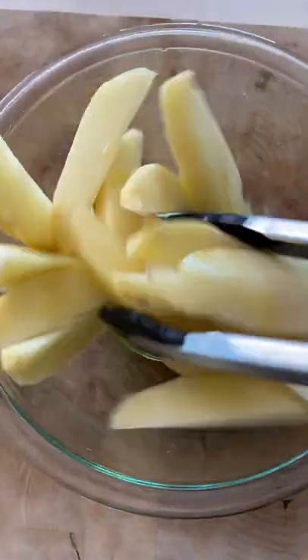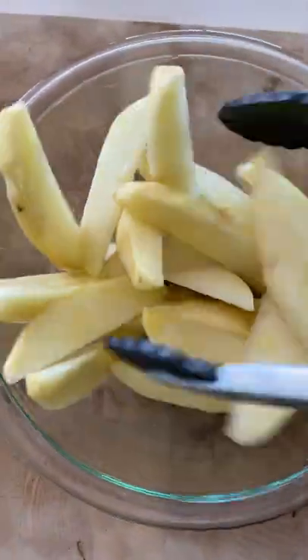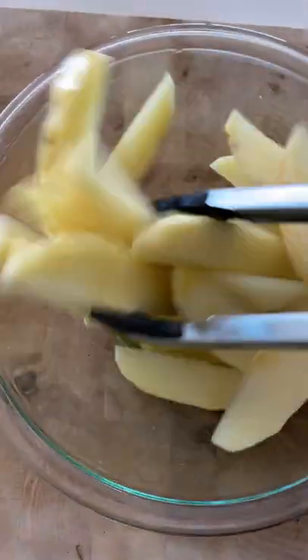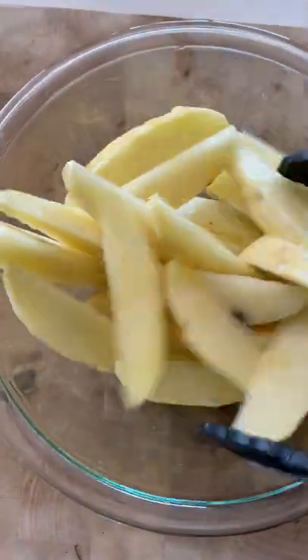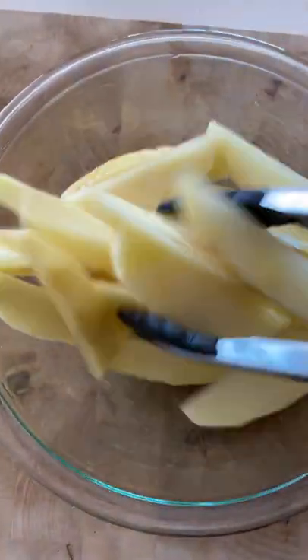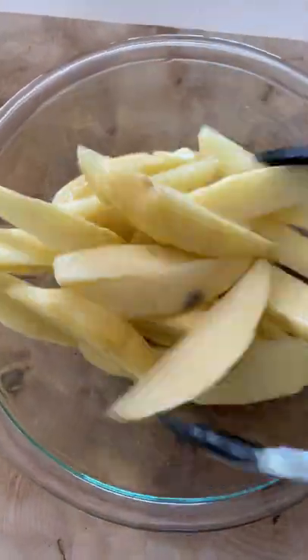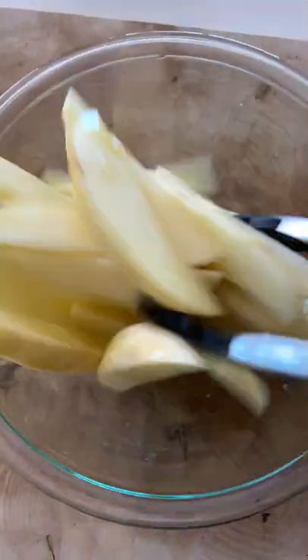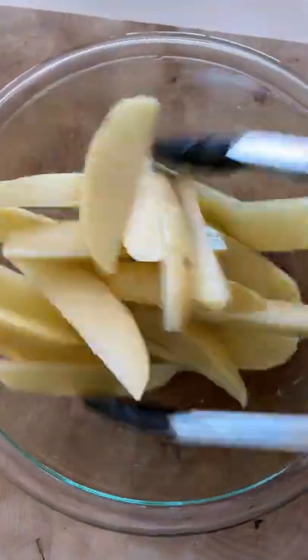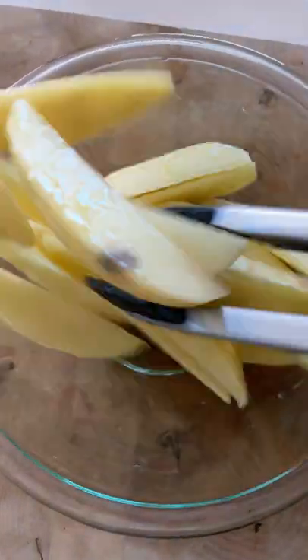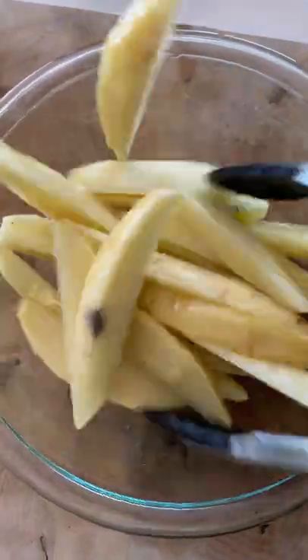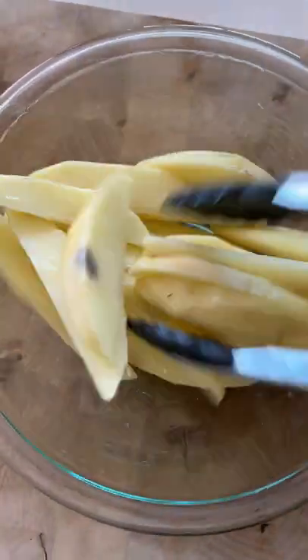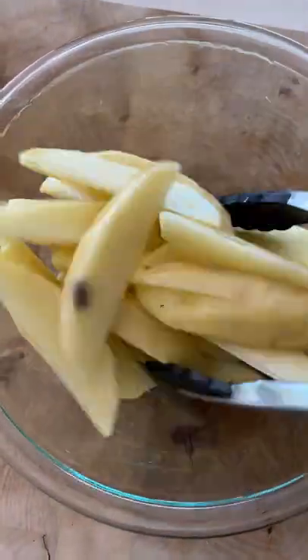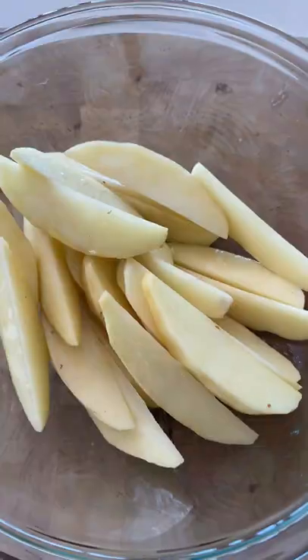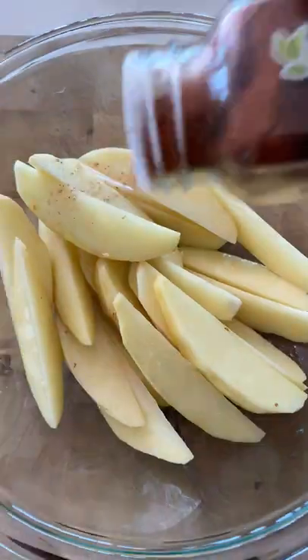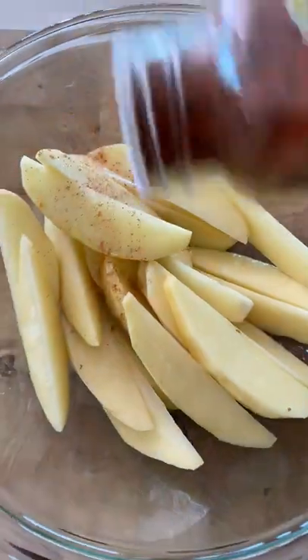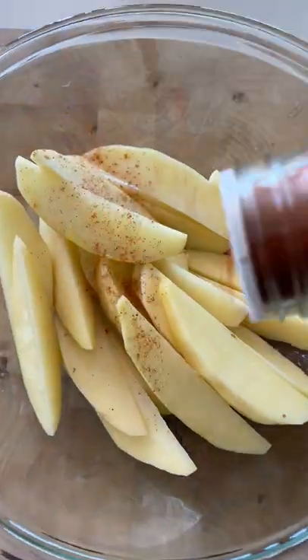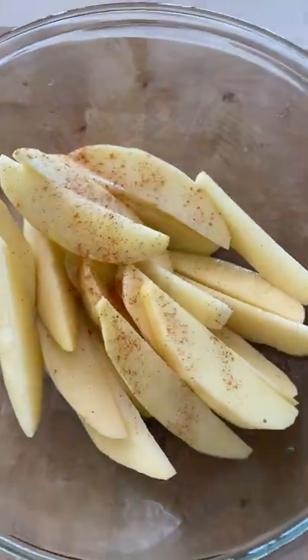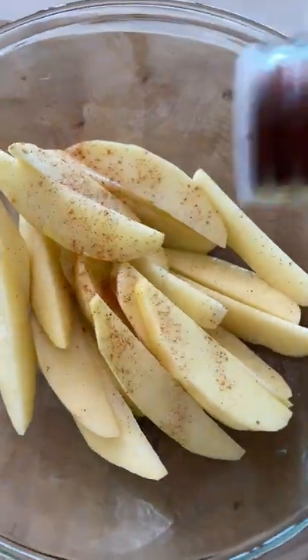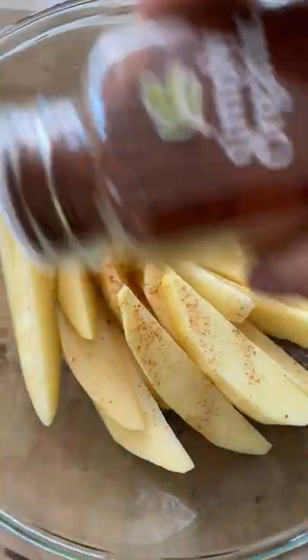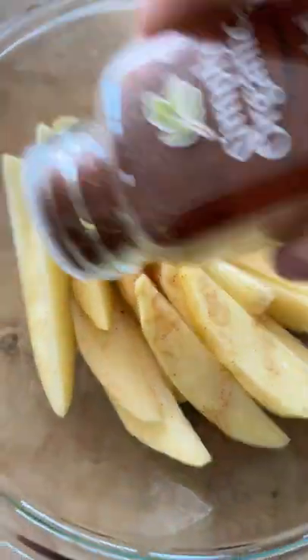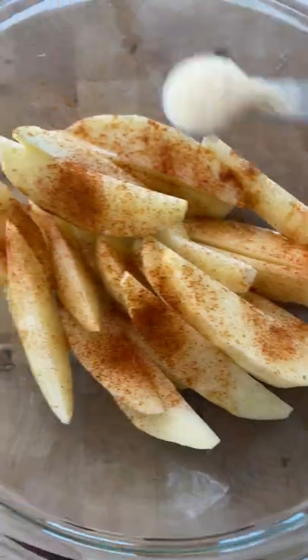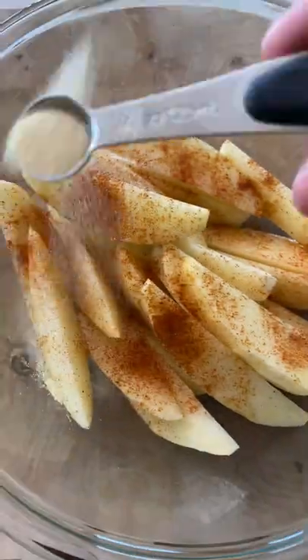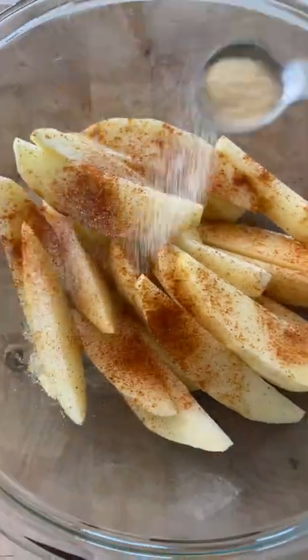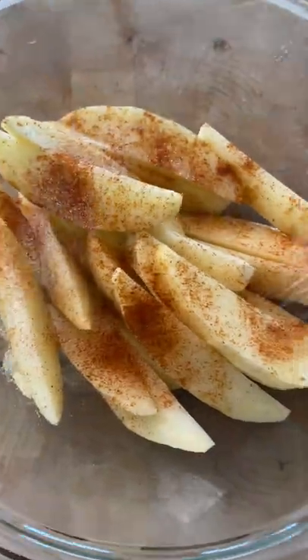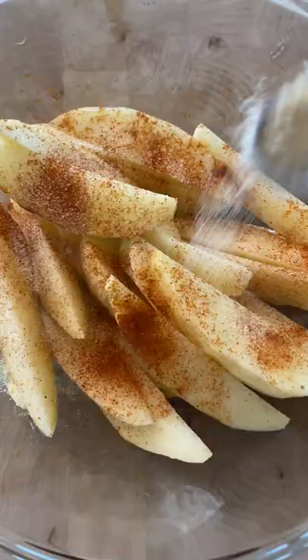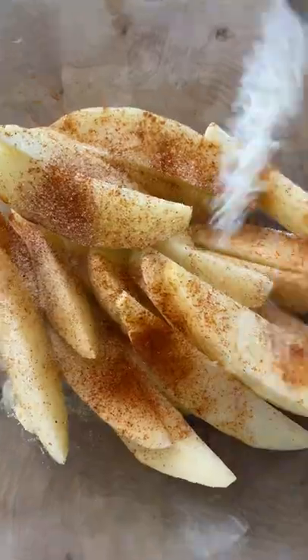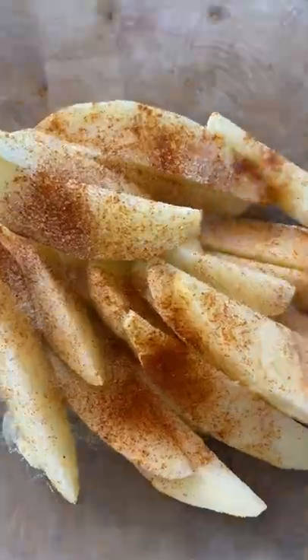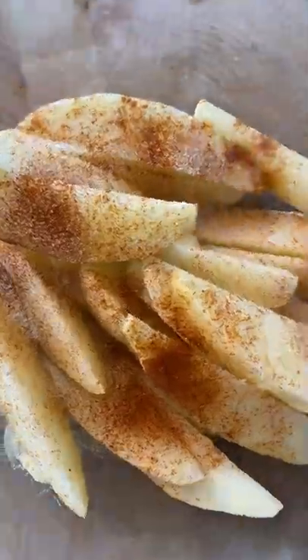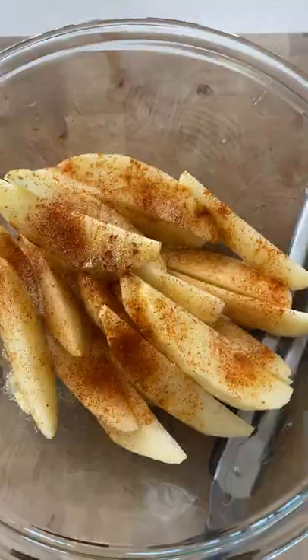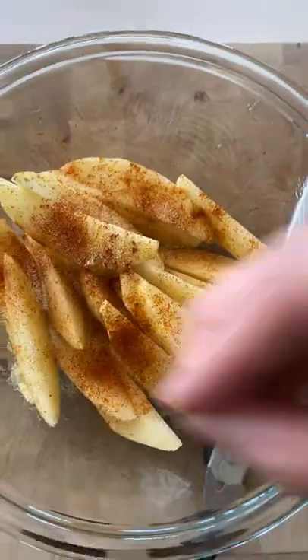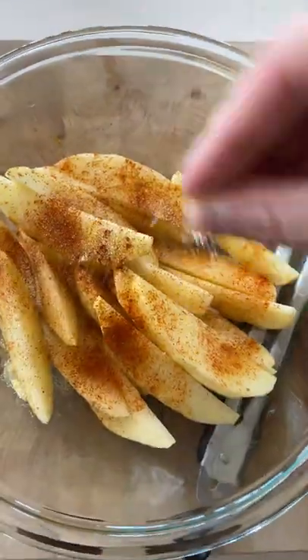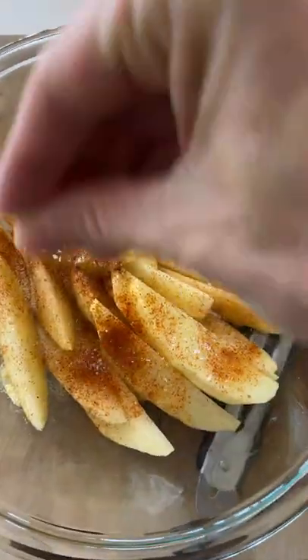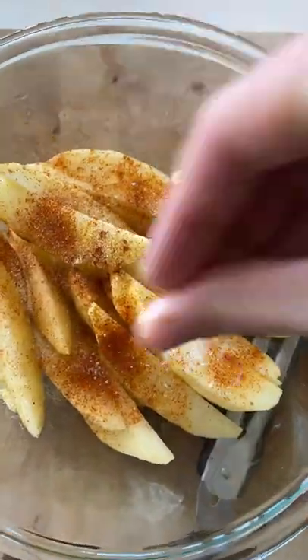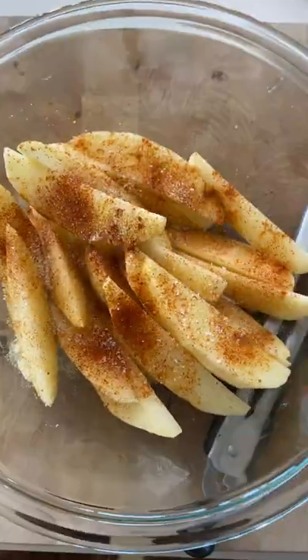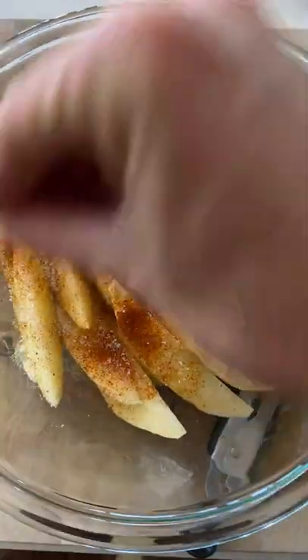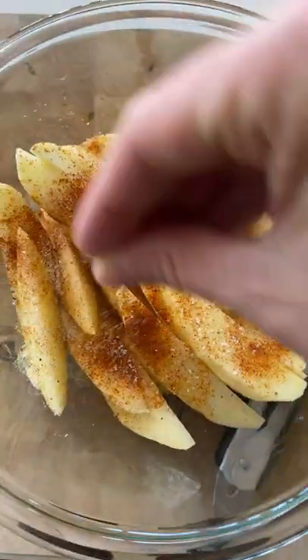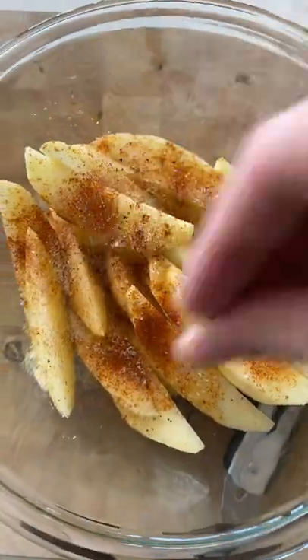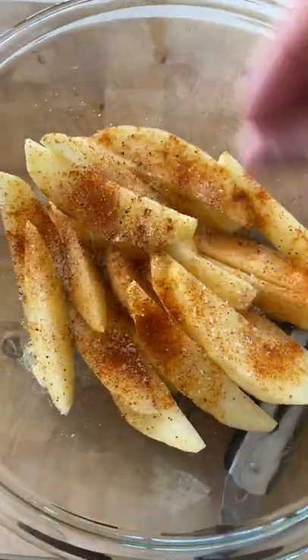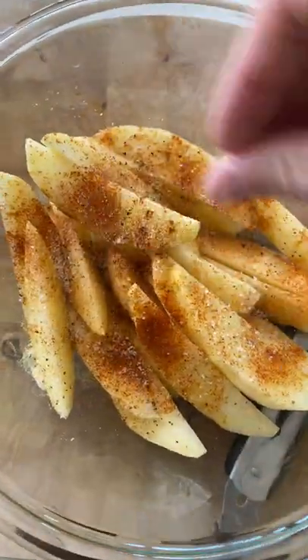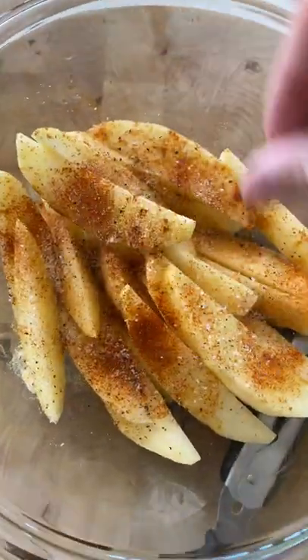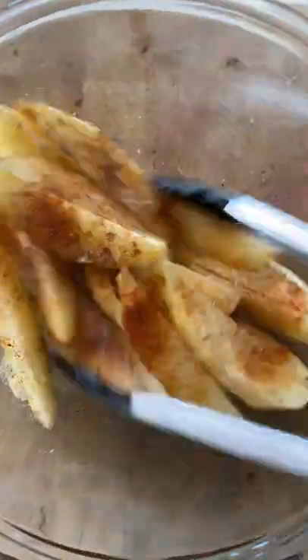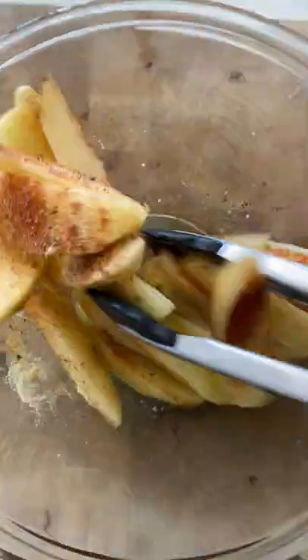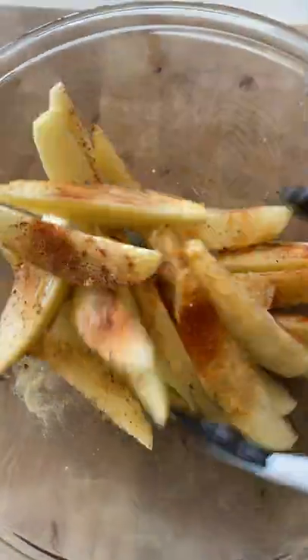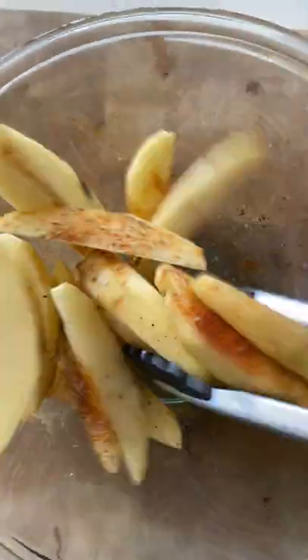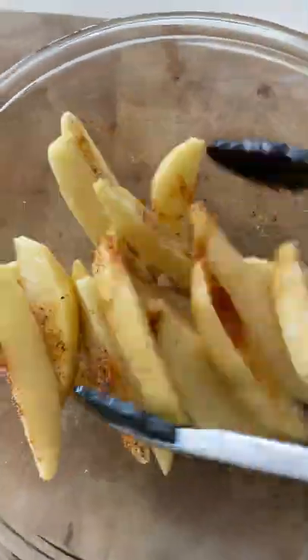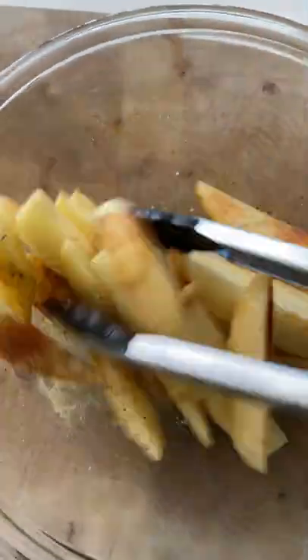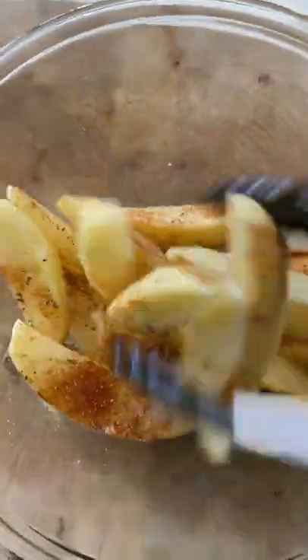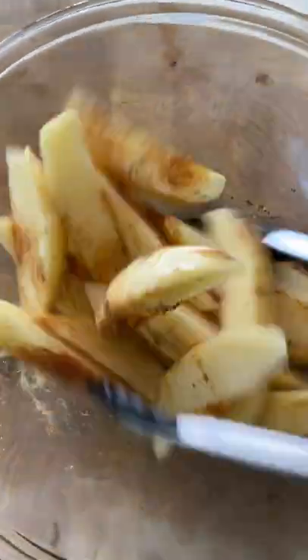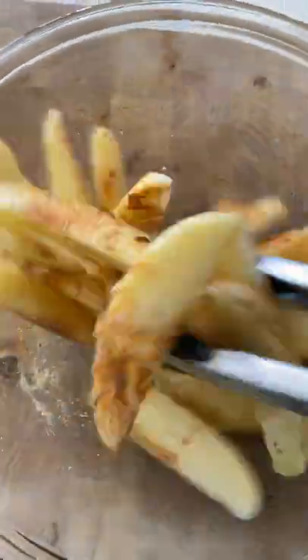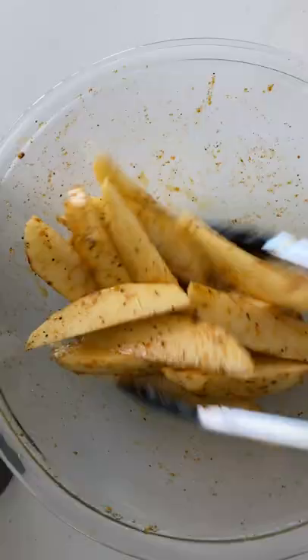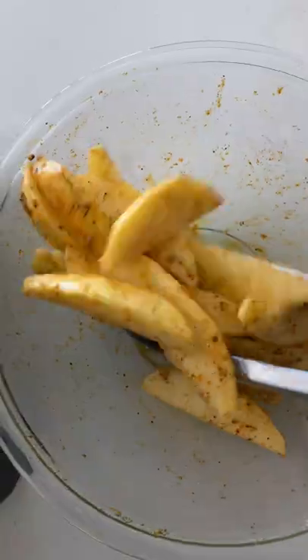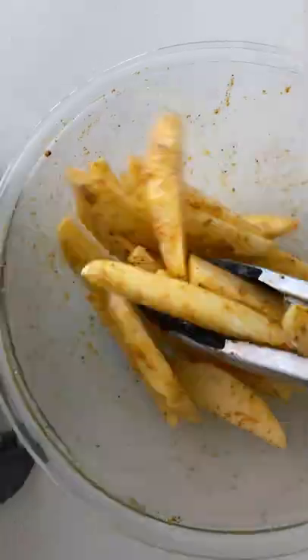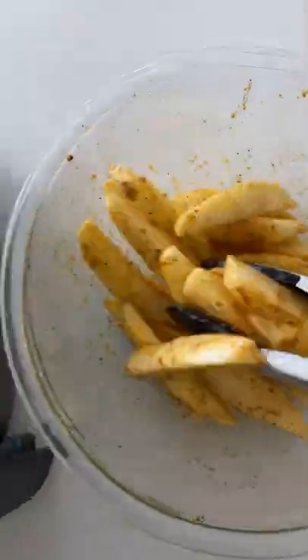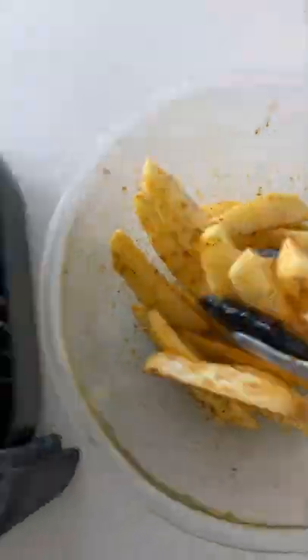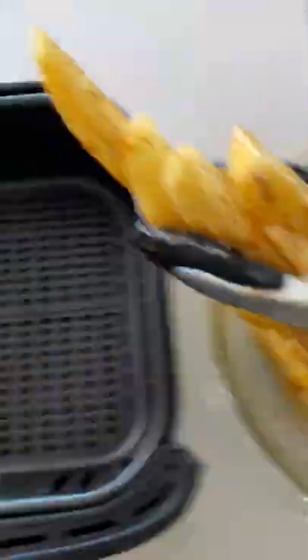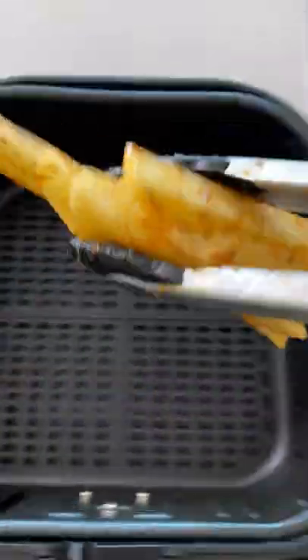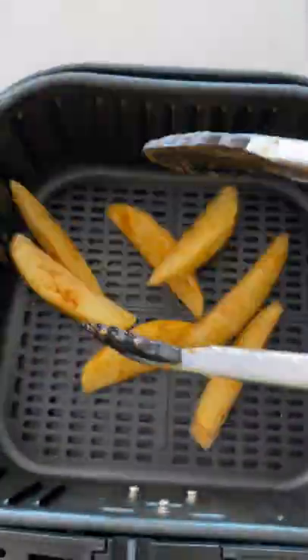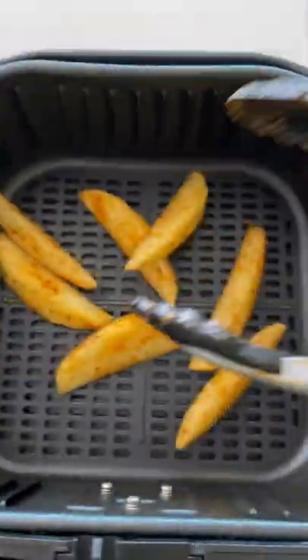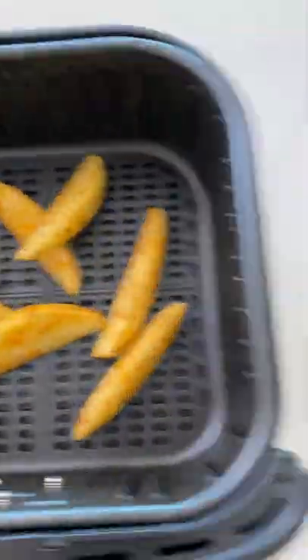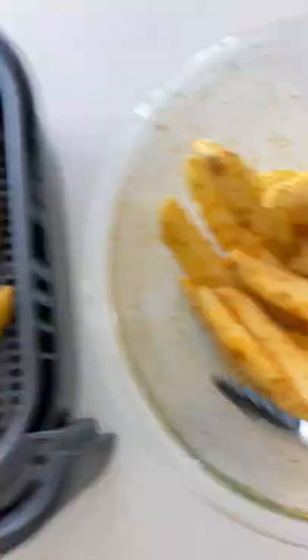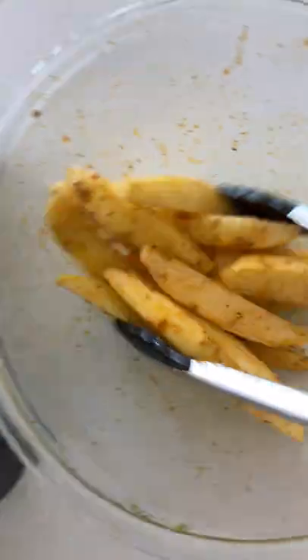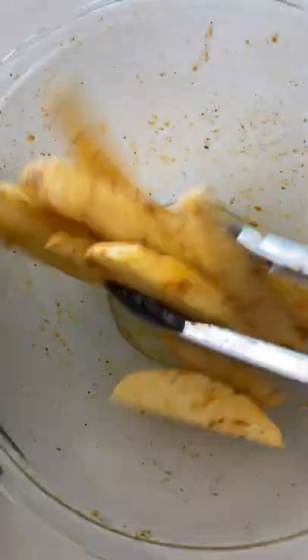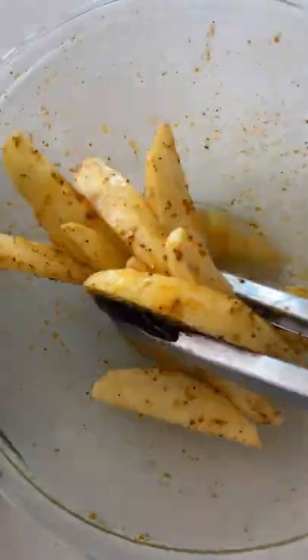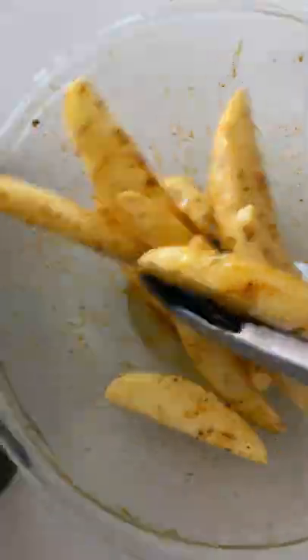Start by peeling the potatoes and cutting them into wedges. Try your best to cut all of the wedges into equal thickness so that they cook at a similar rate.